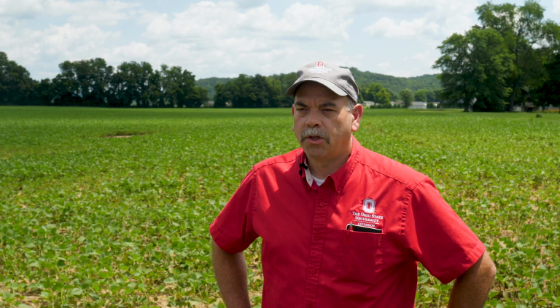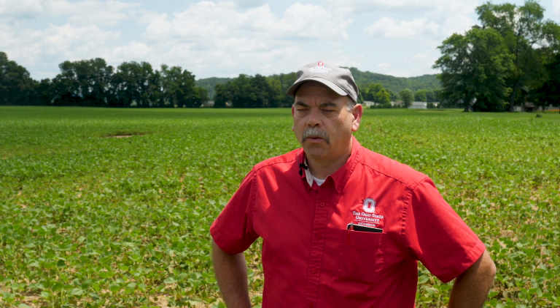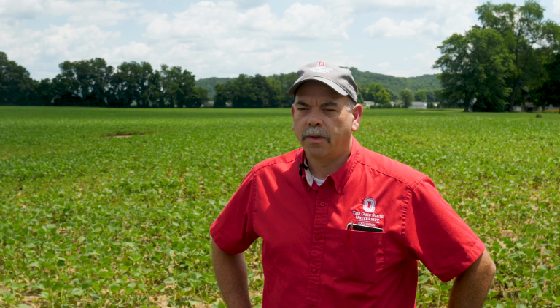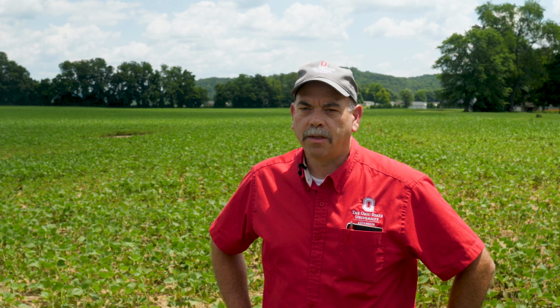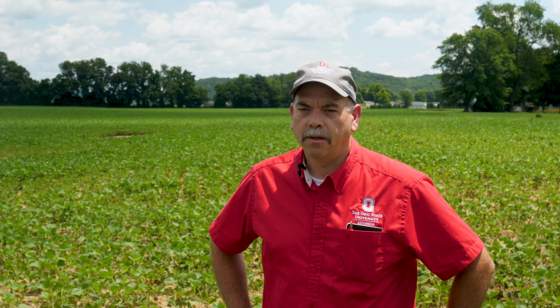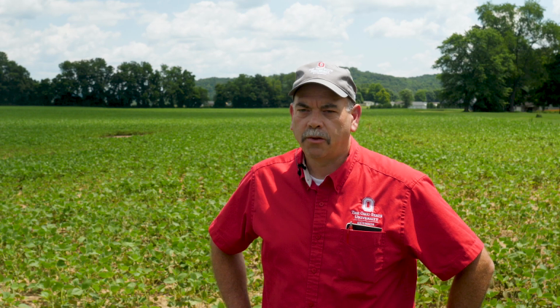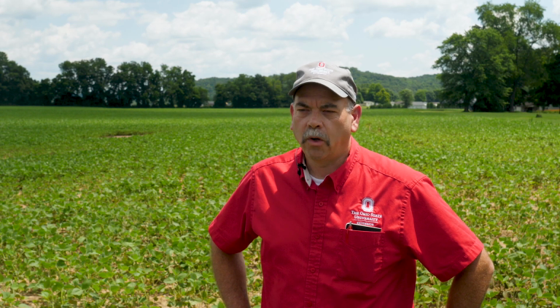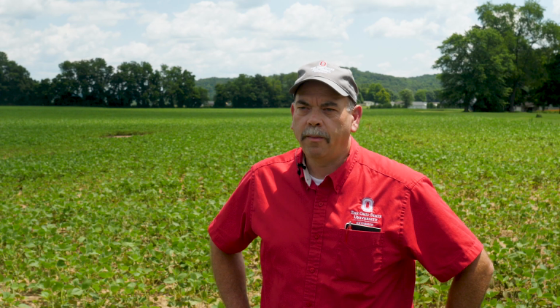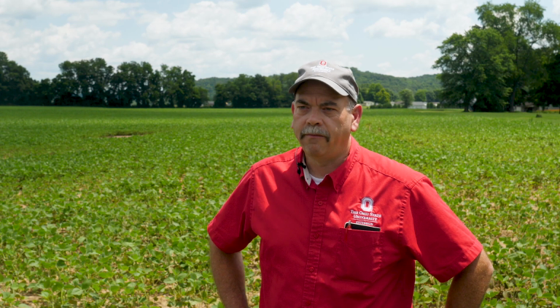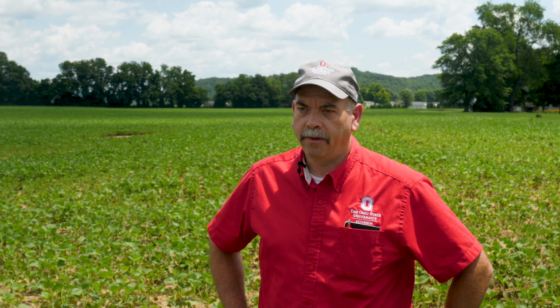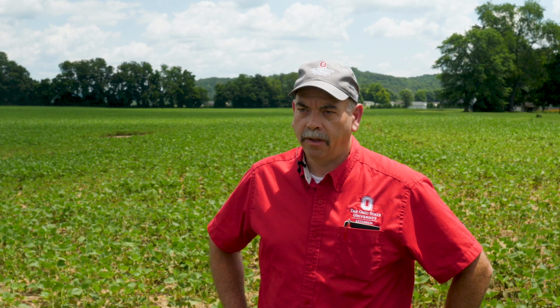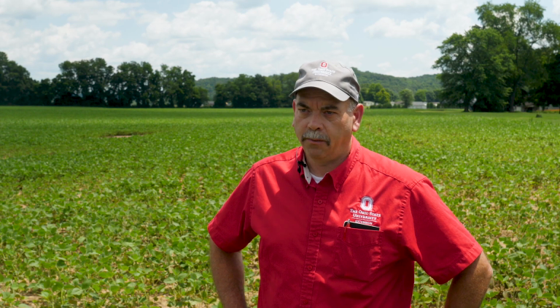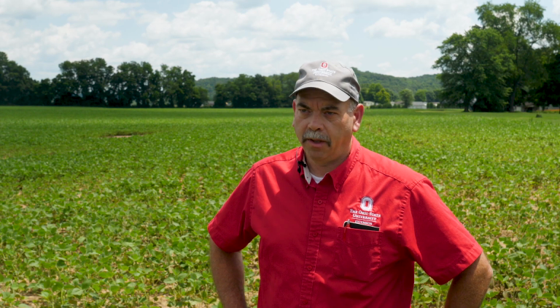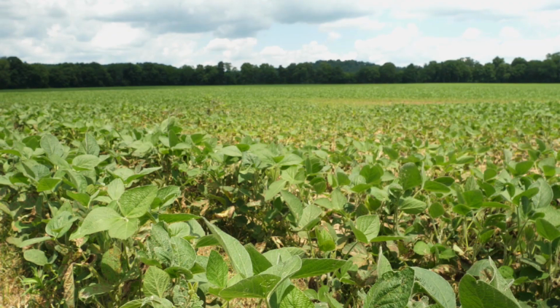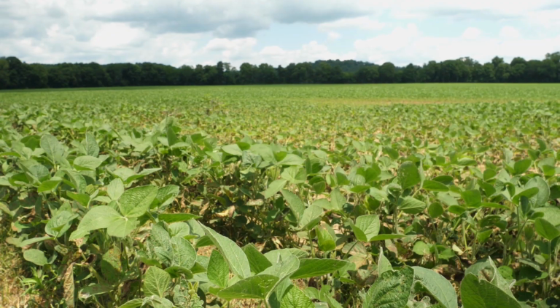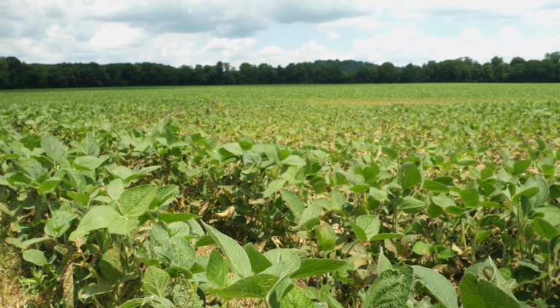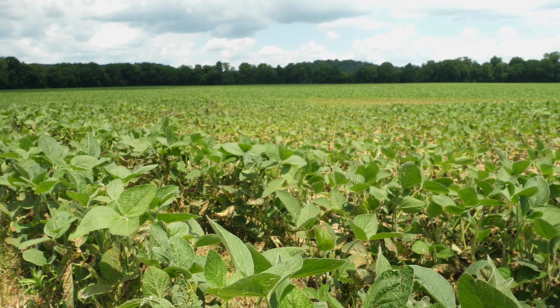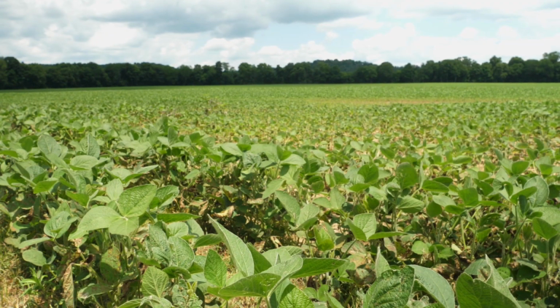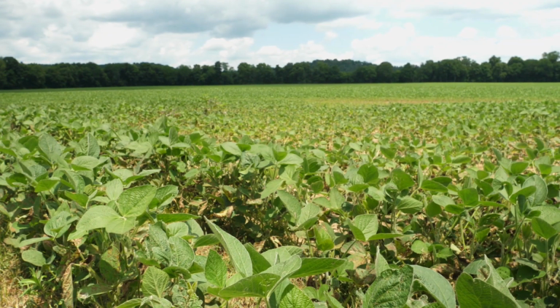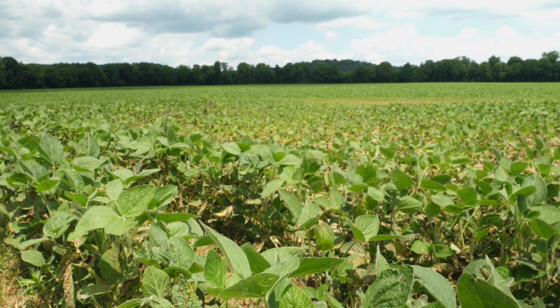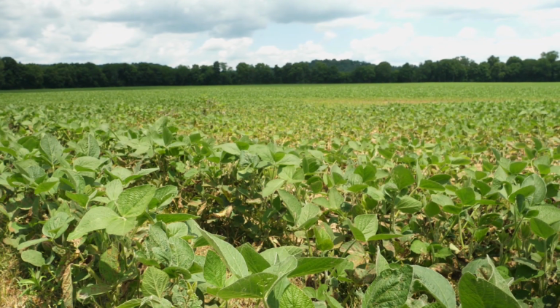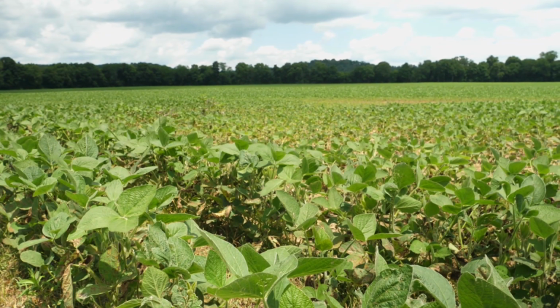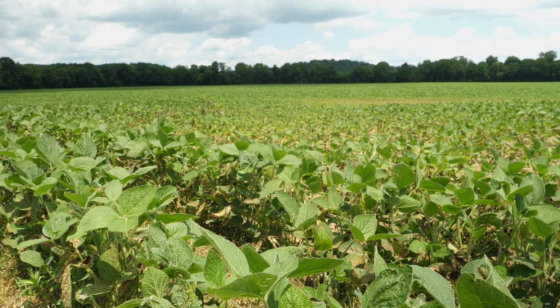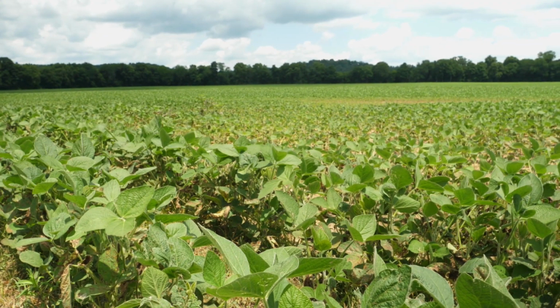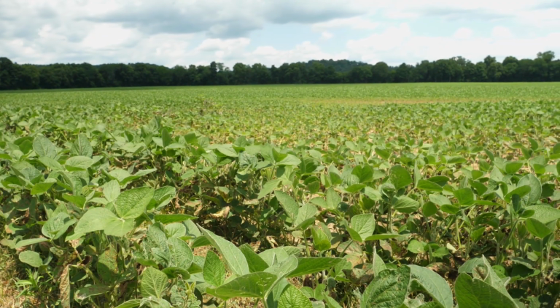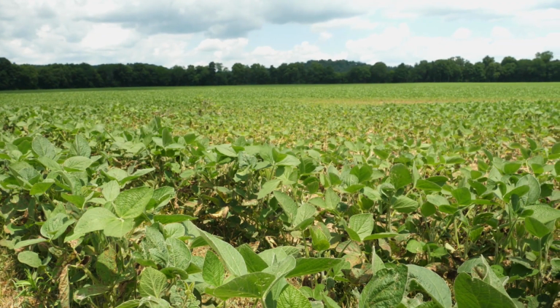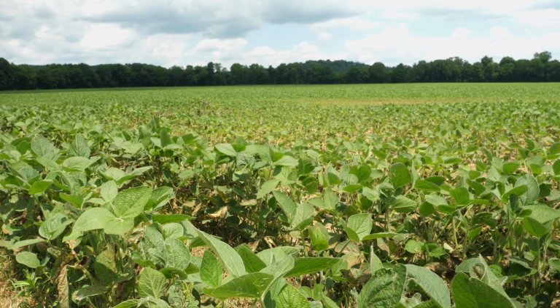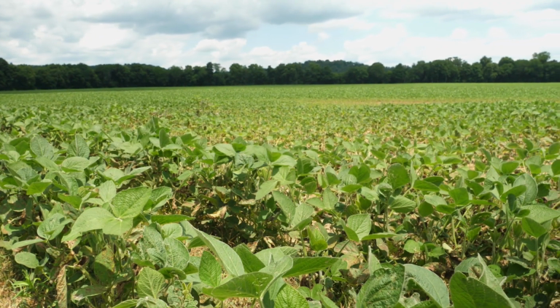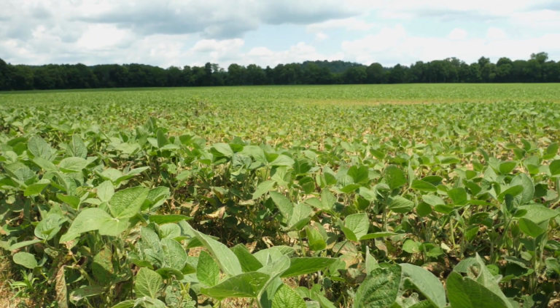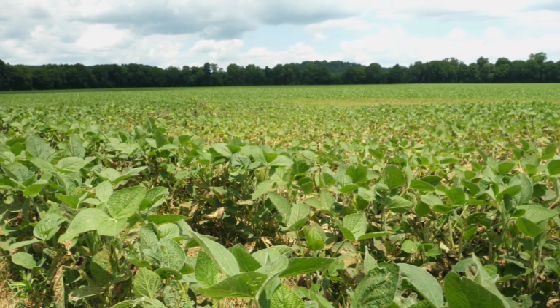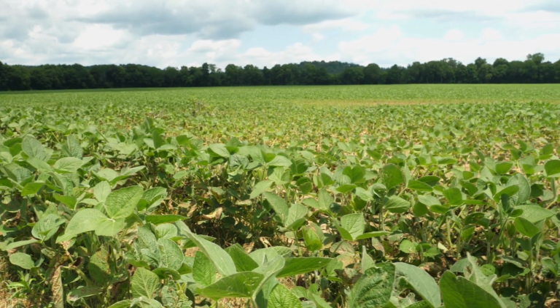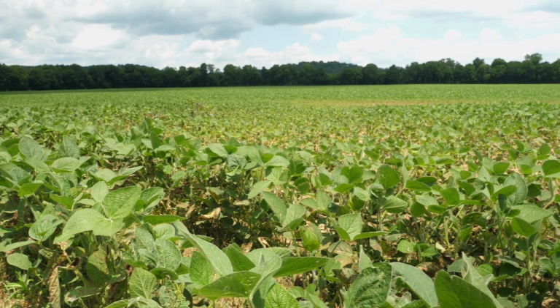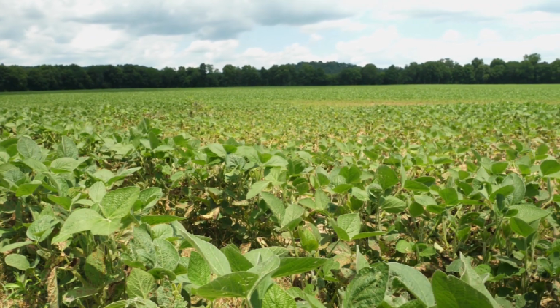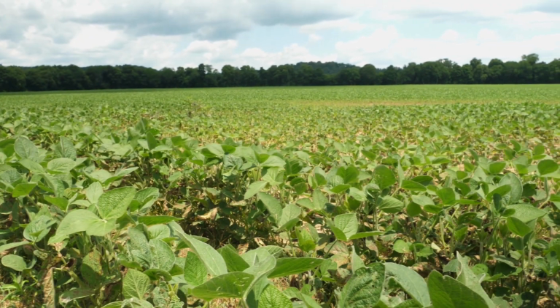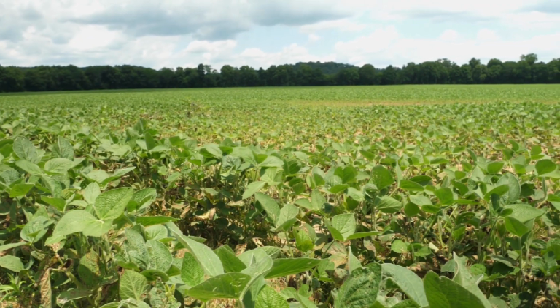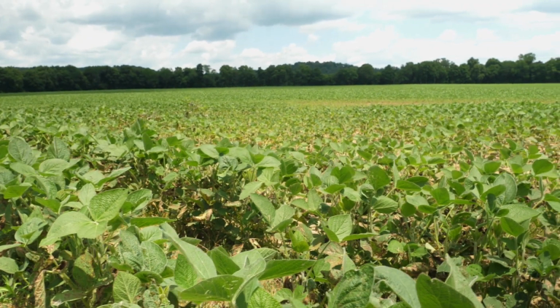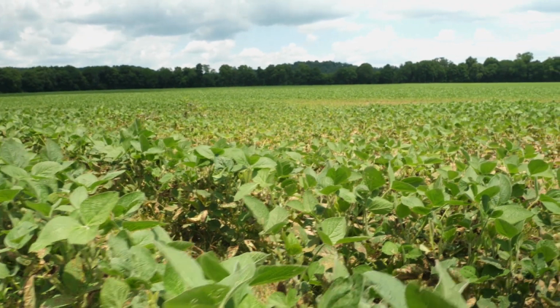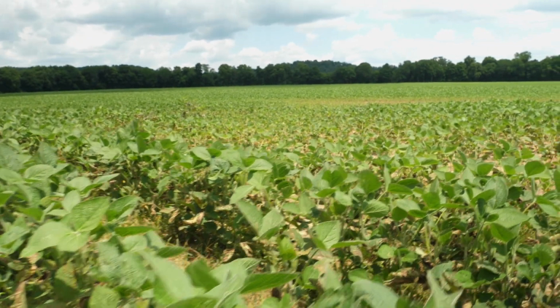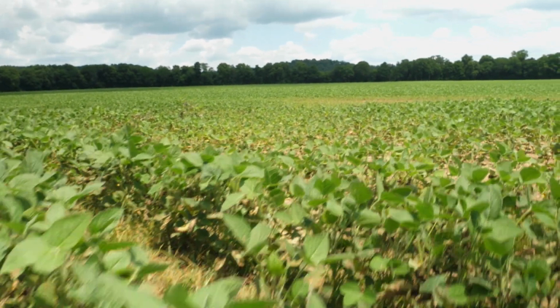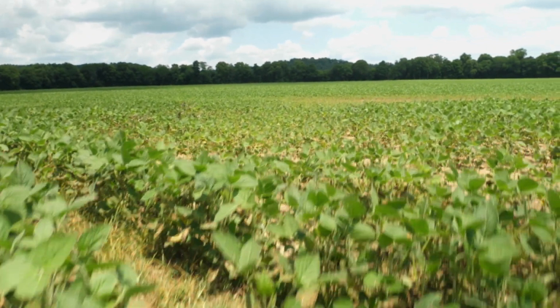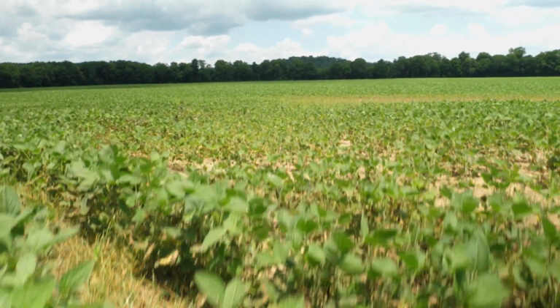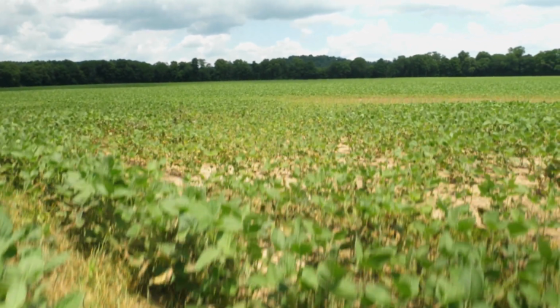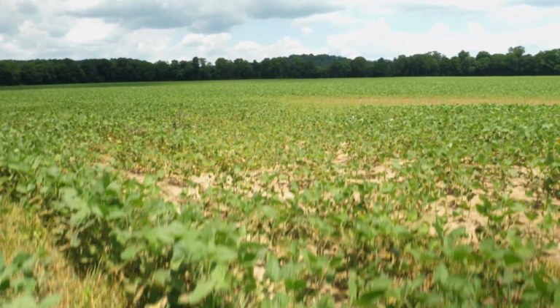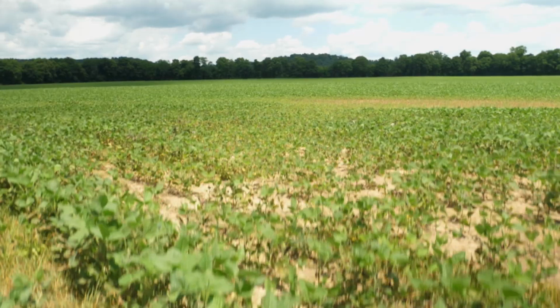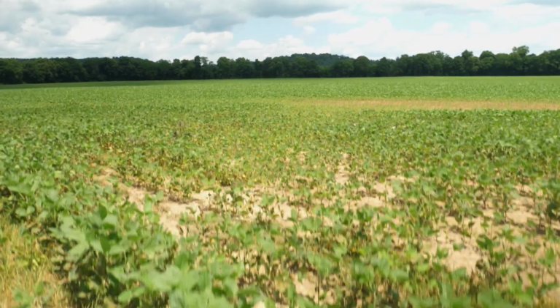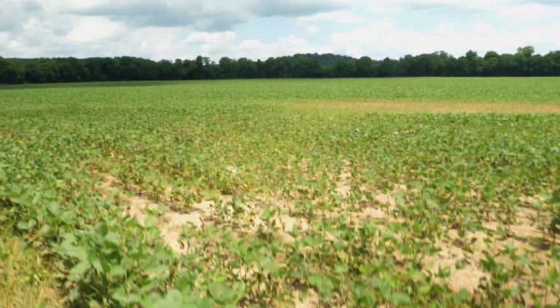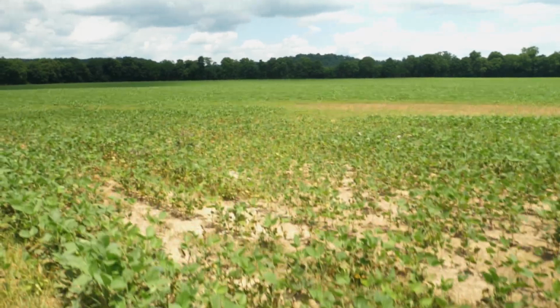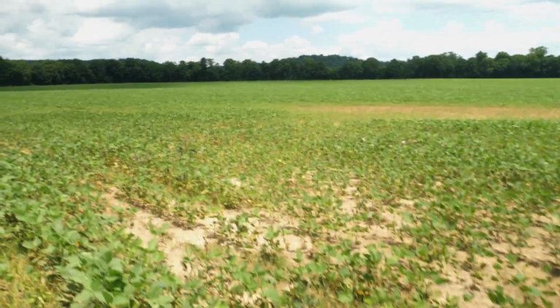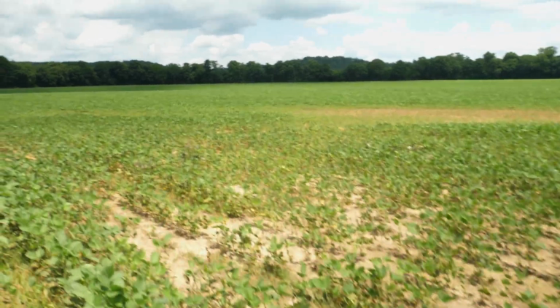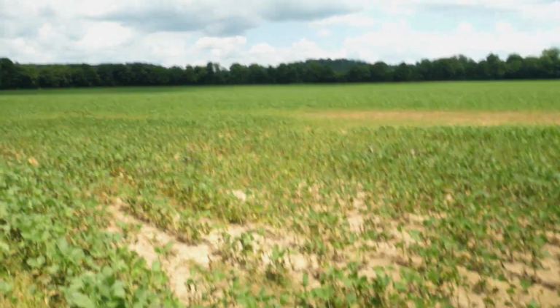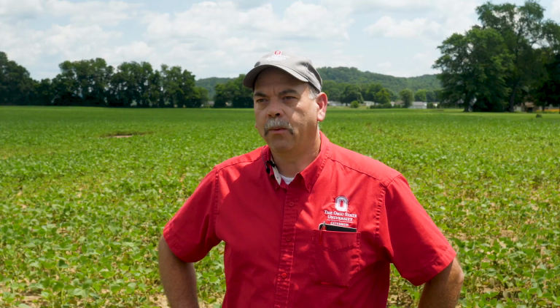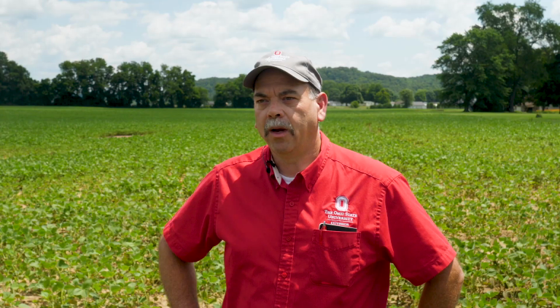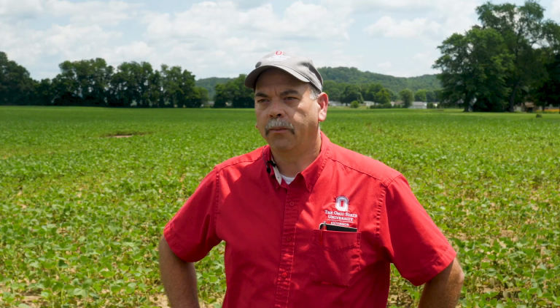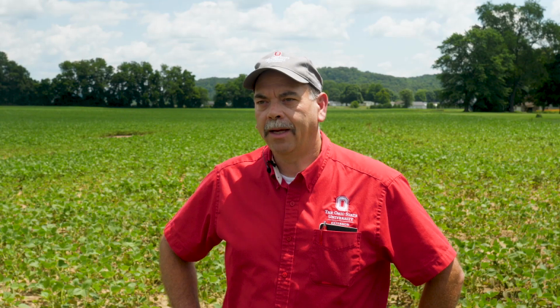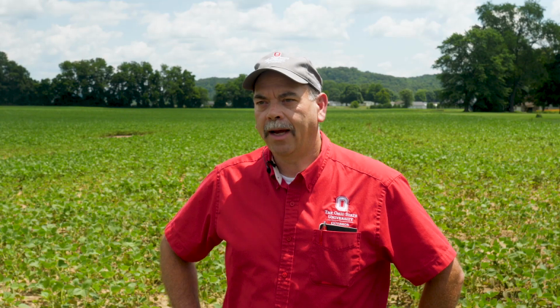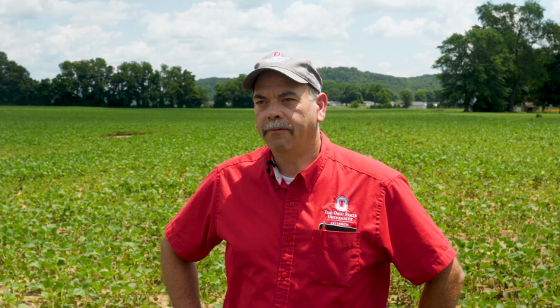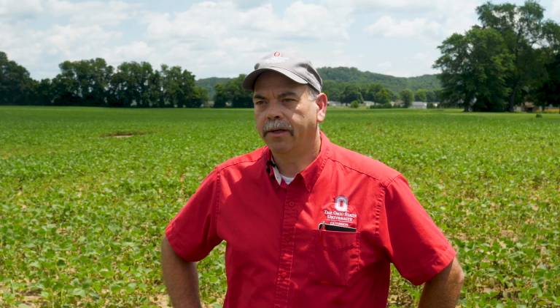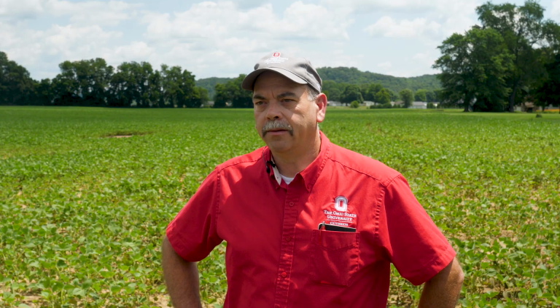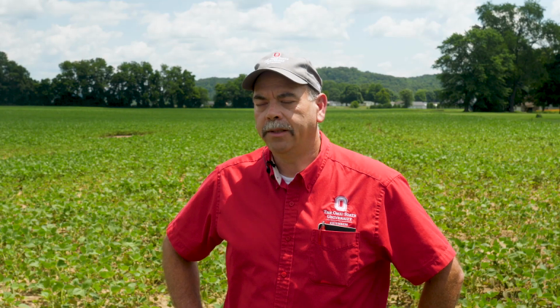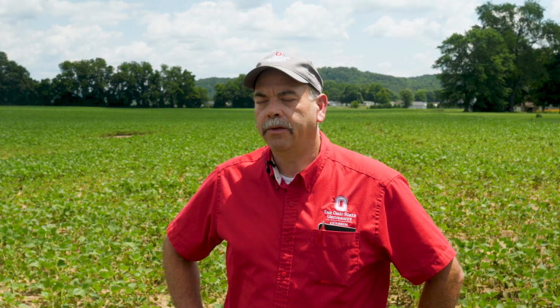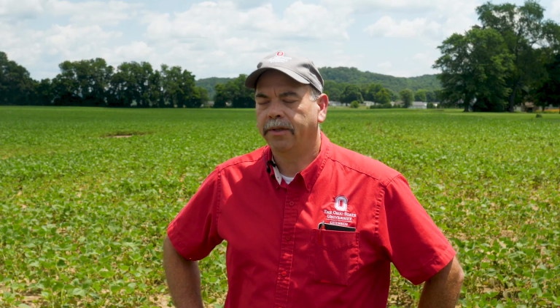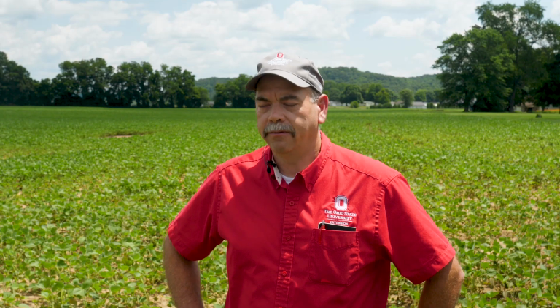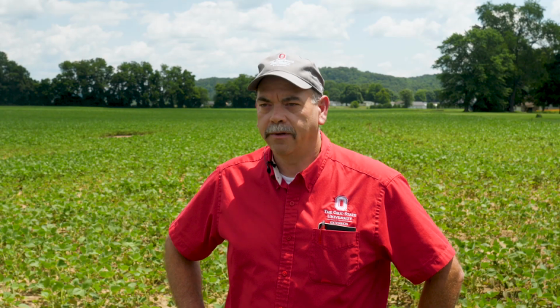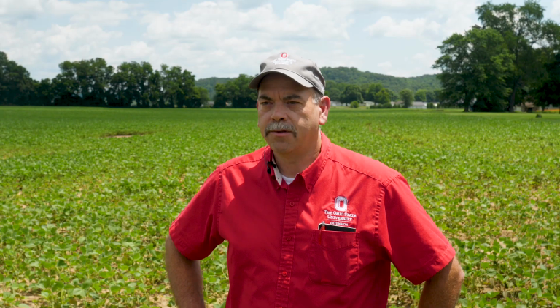It's a soybean field that we're going to be applying sulfur in replicated strips across the field to evaluate whether we have a yield difference.